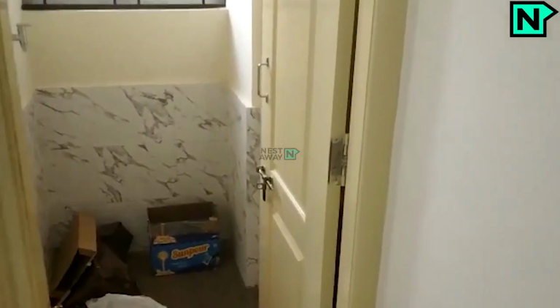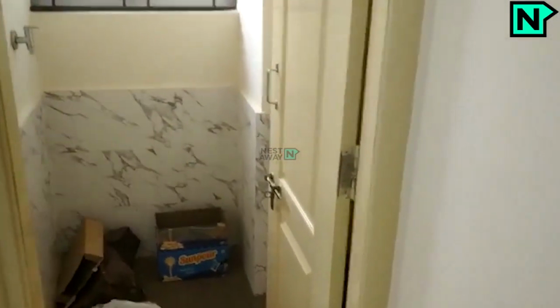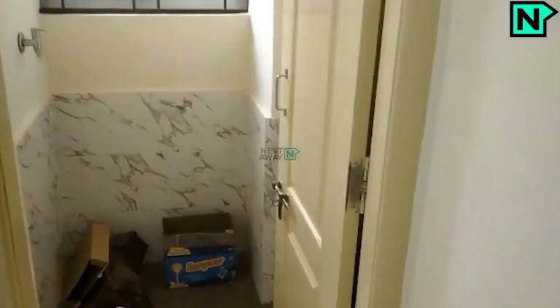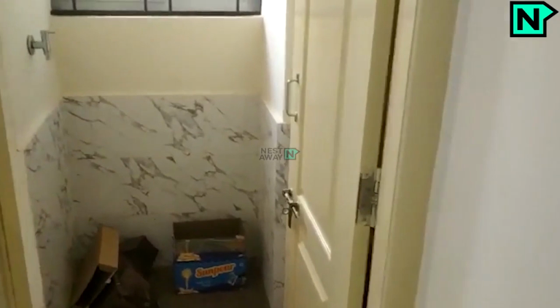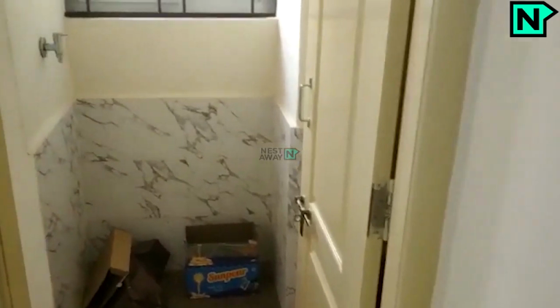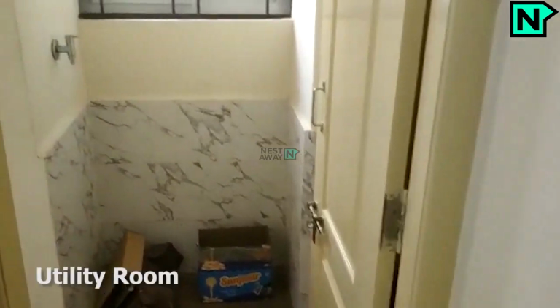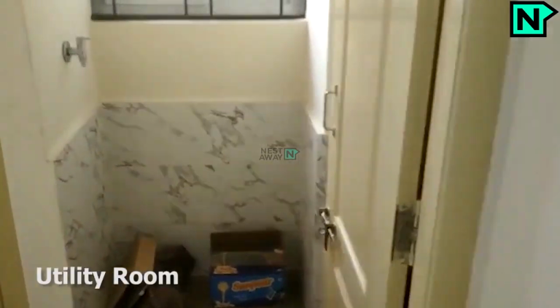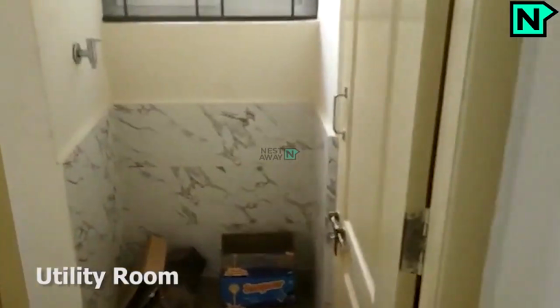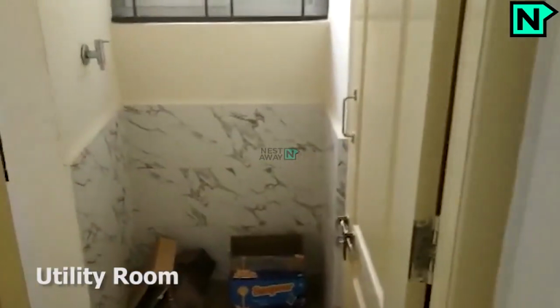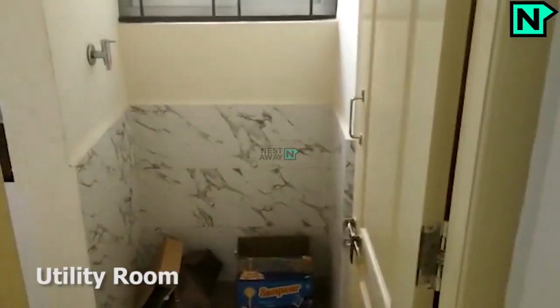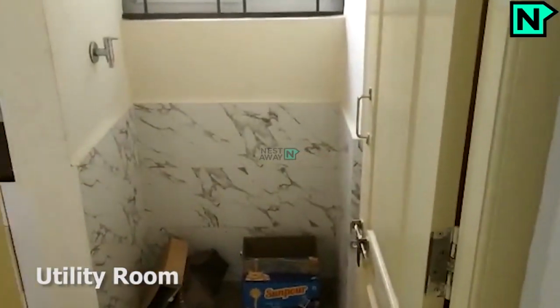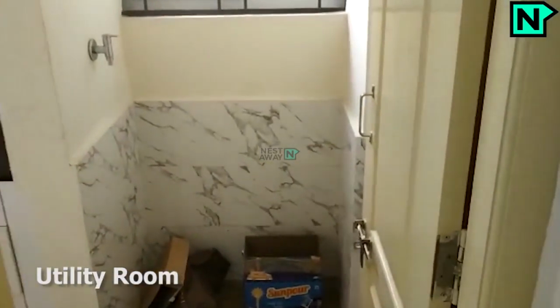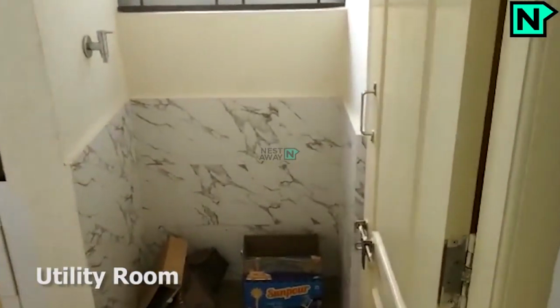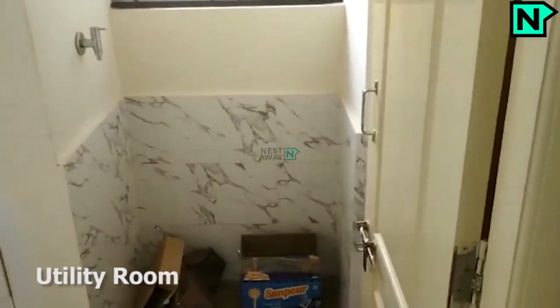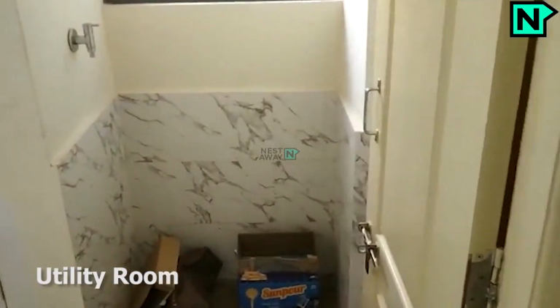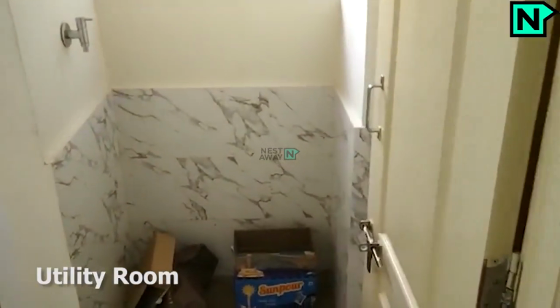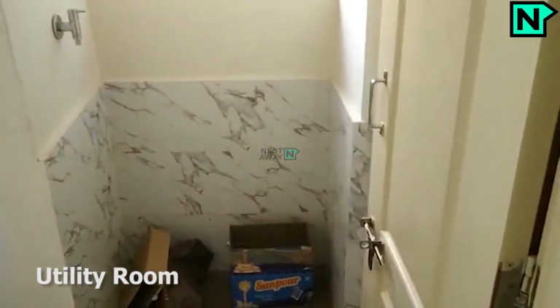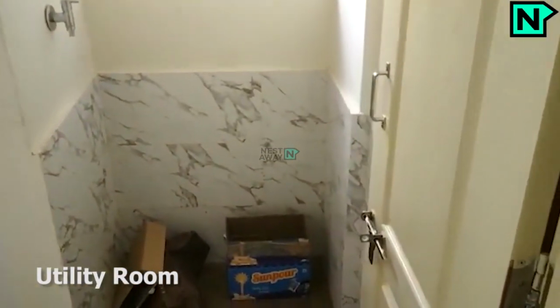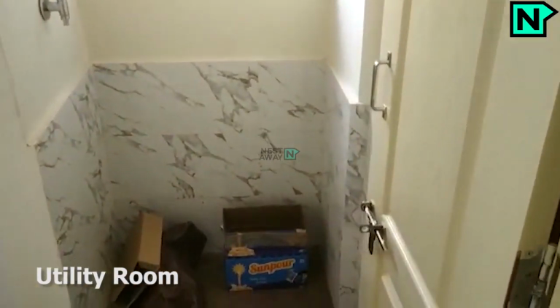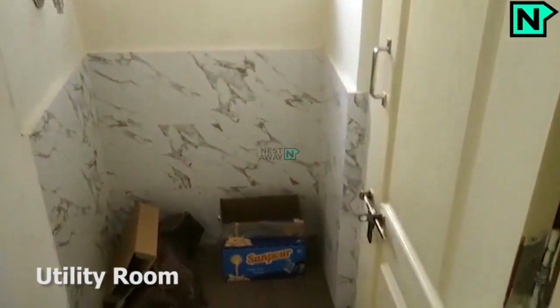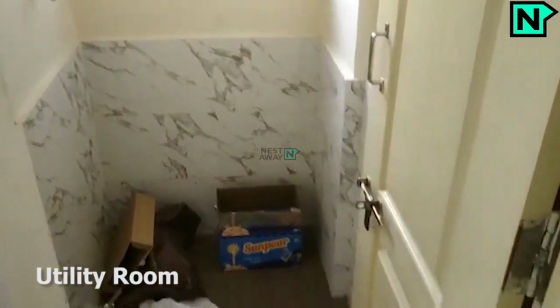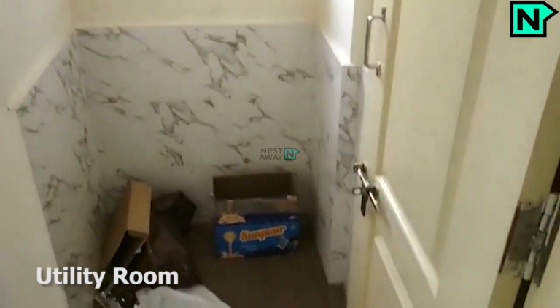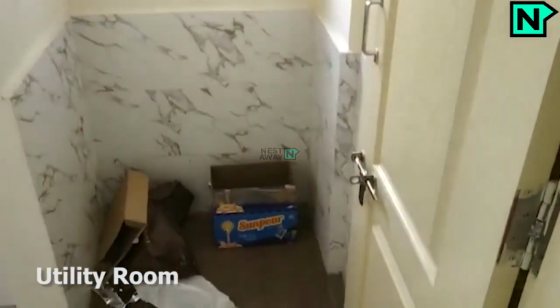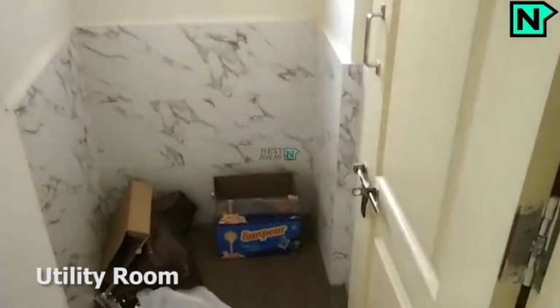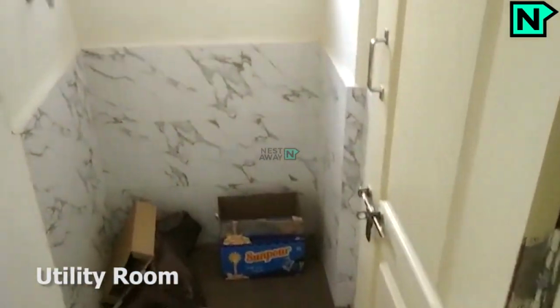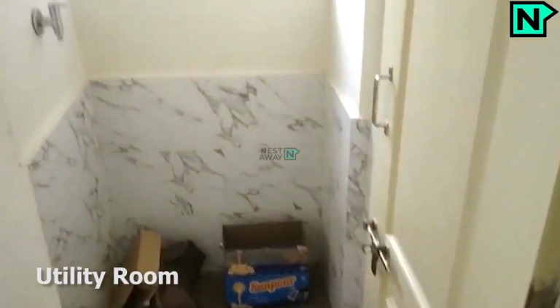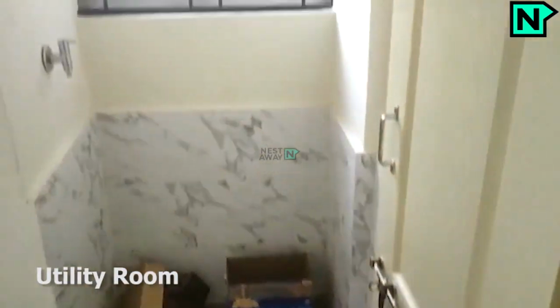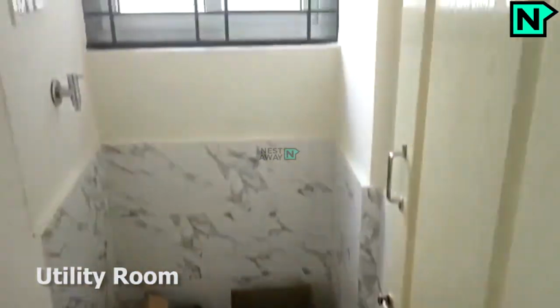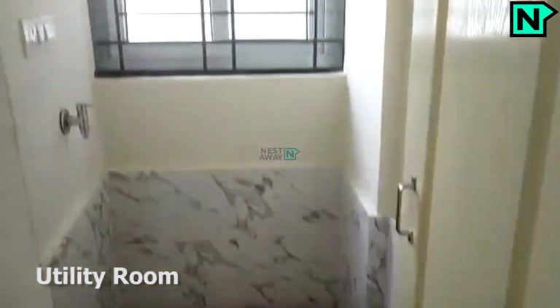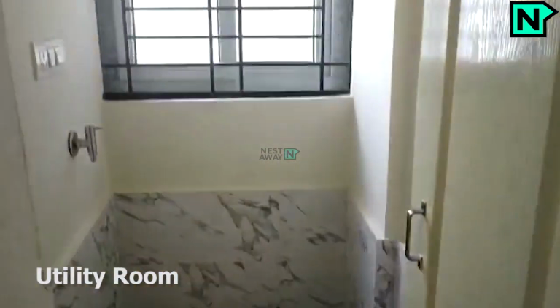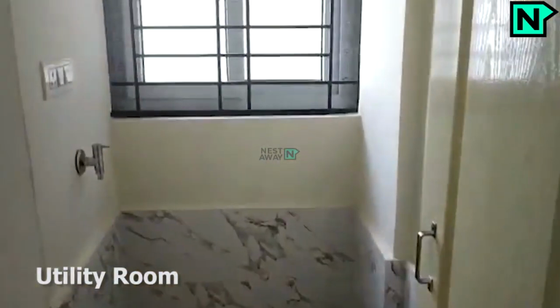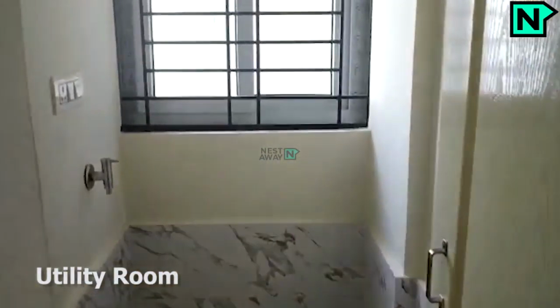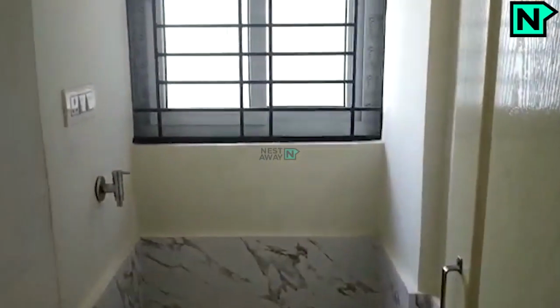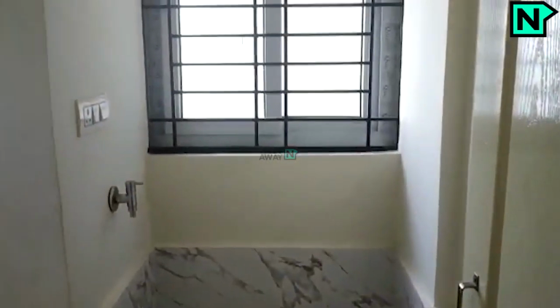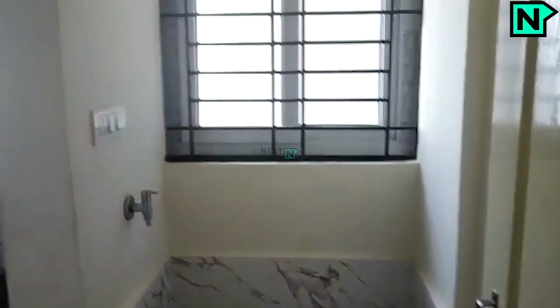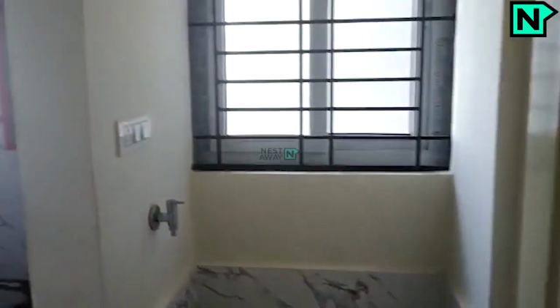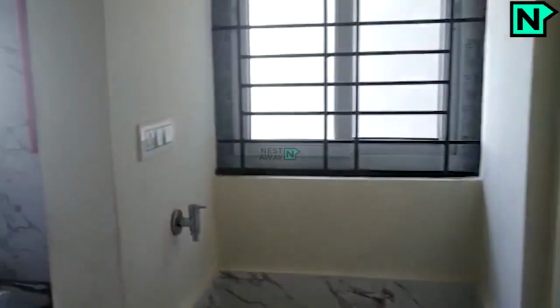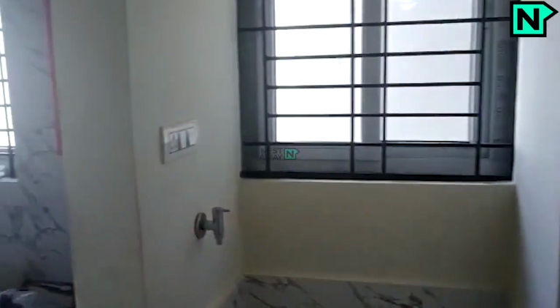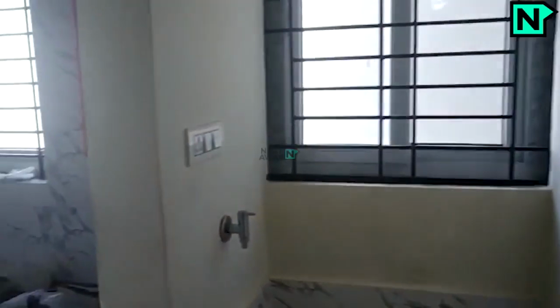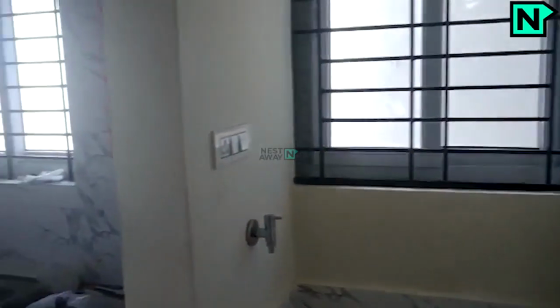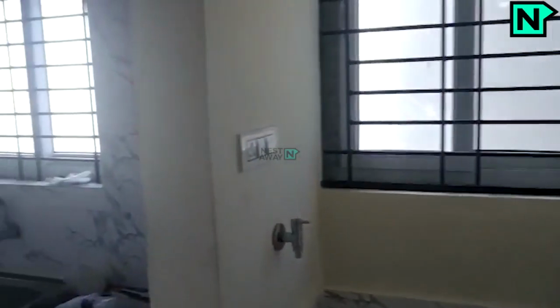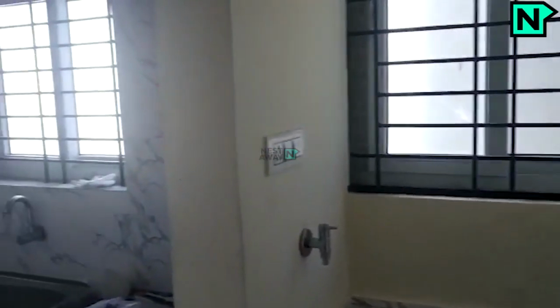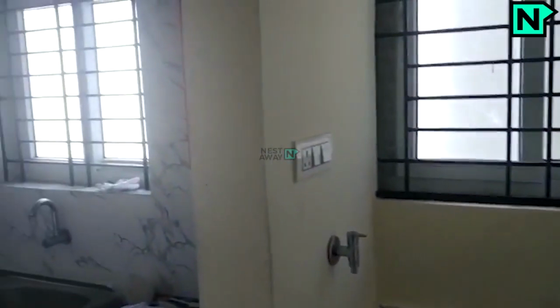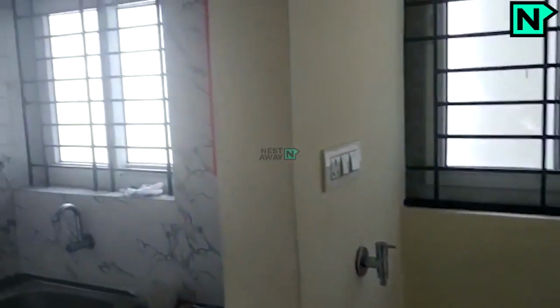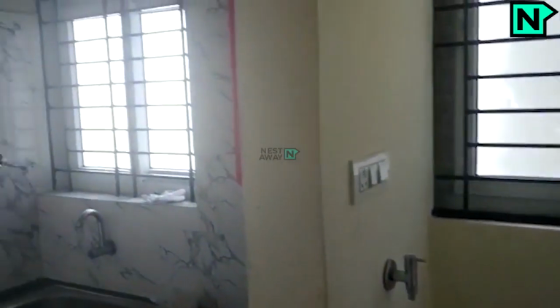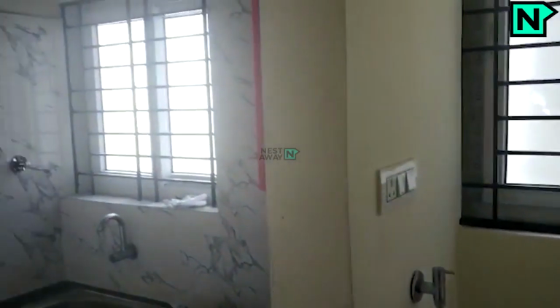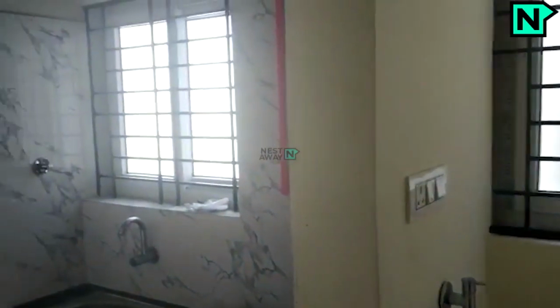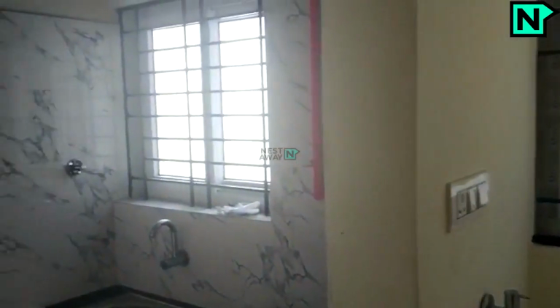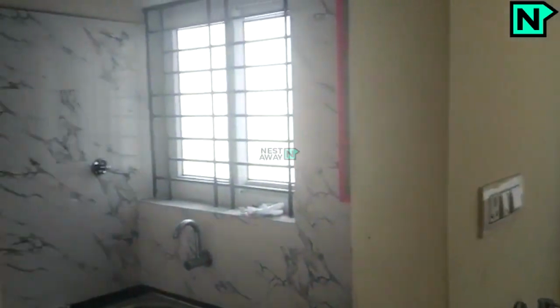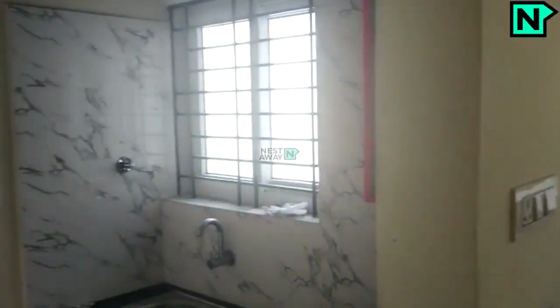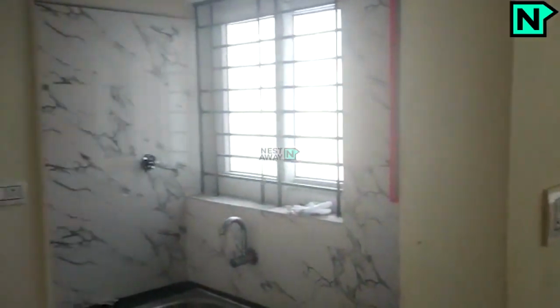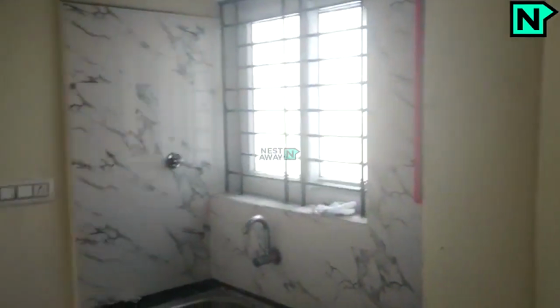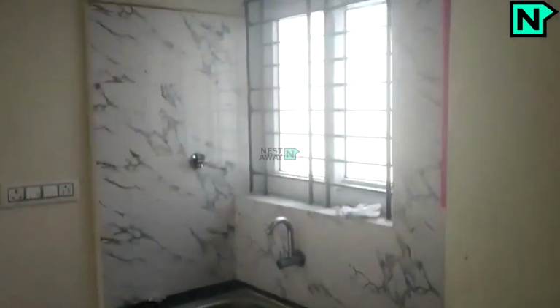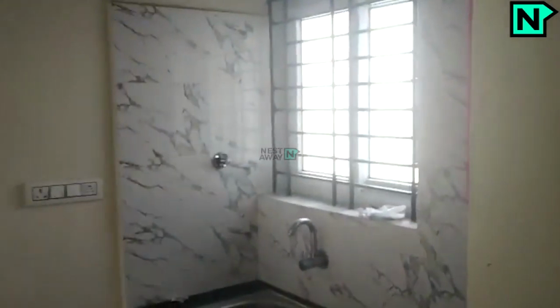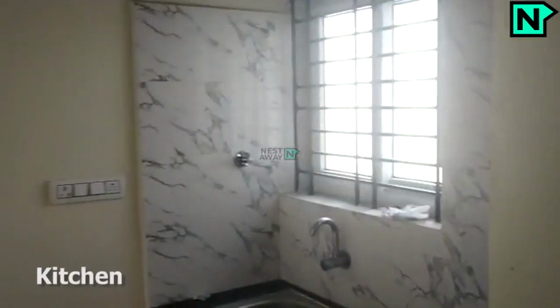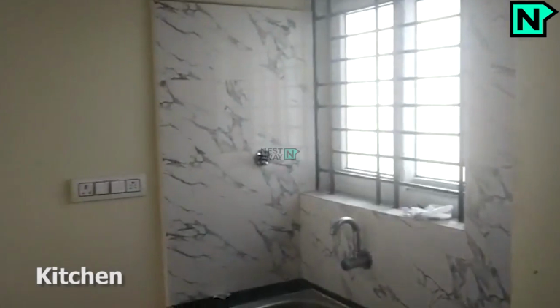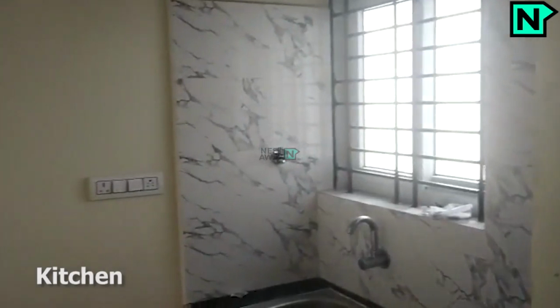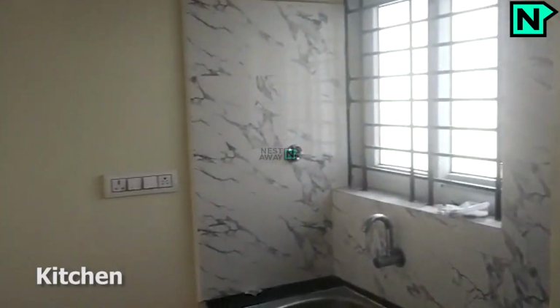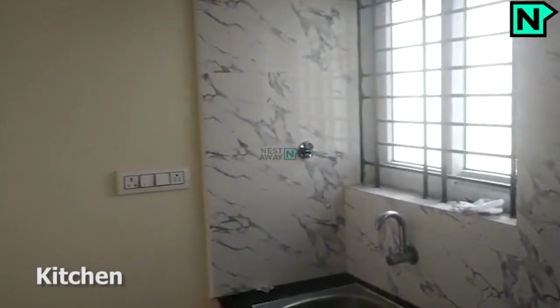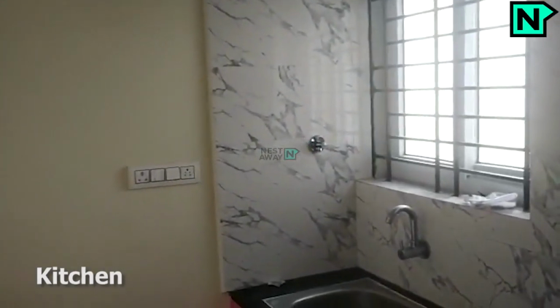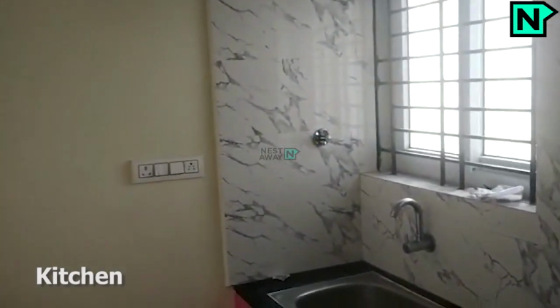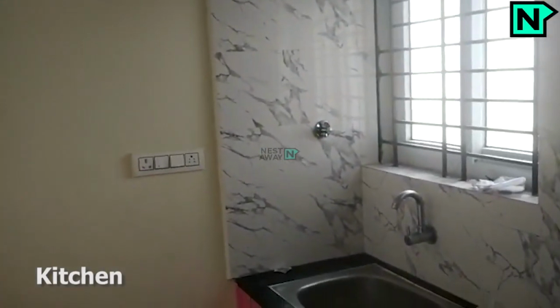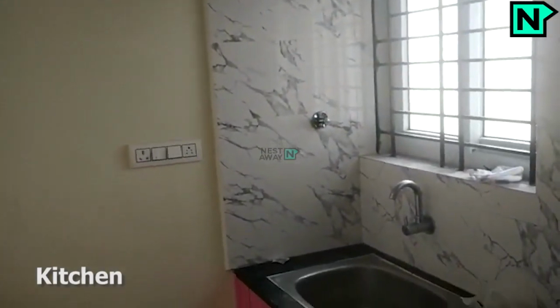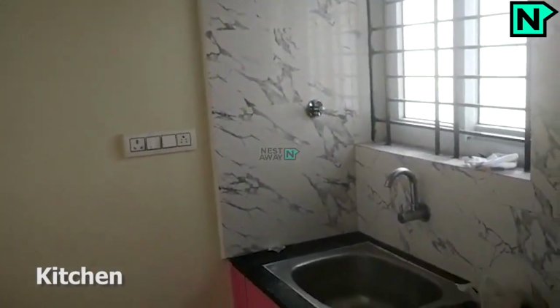This is the utility room. This is the kitchen.